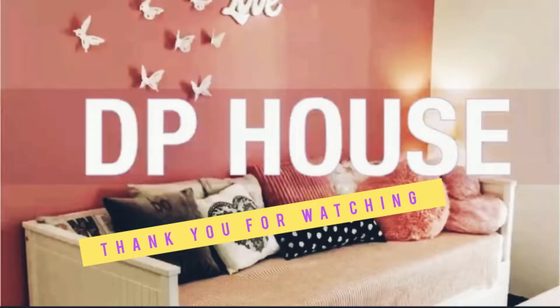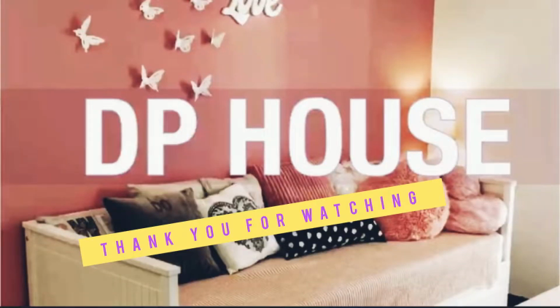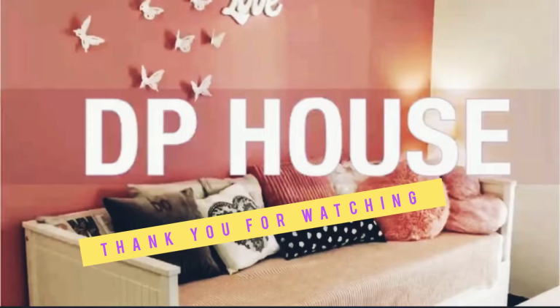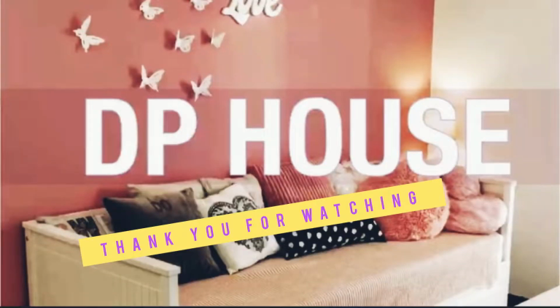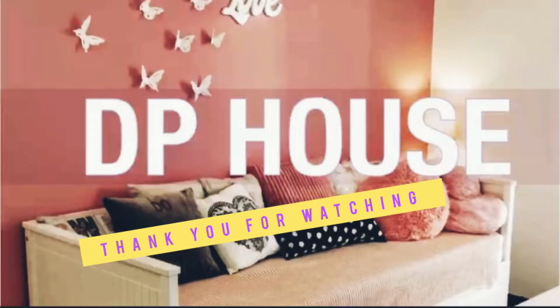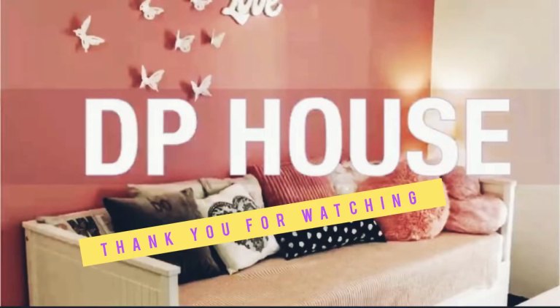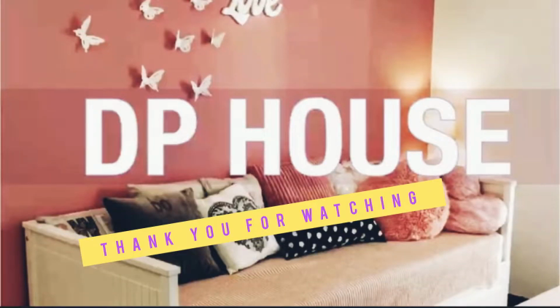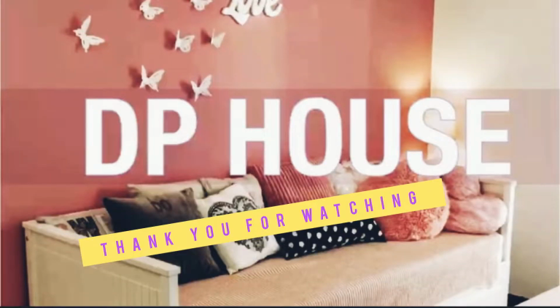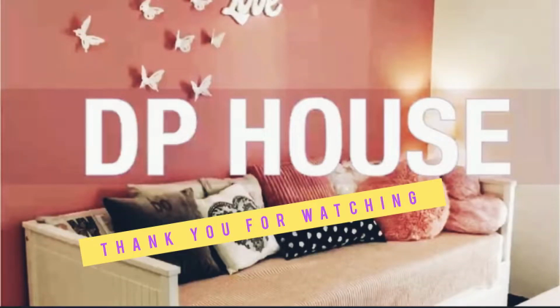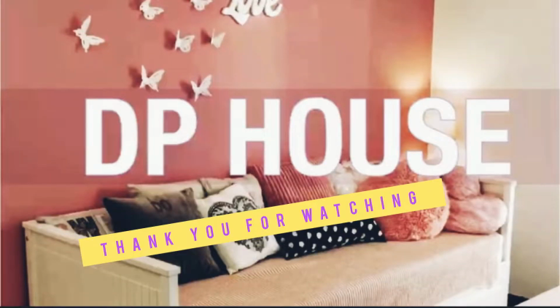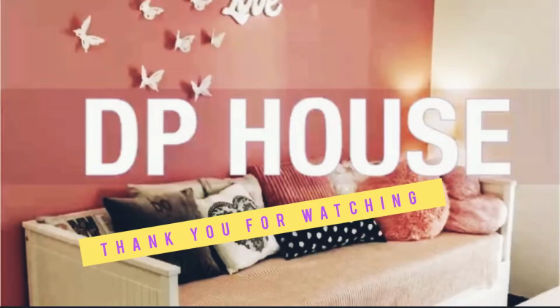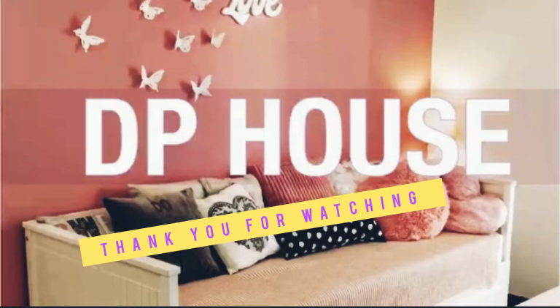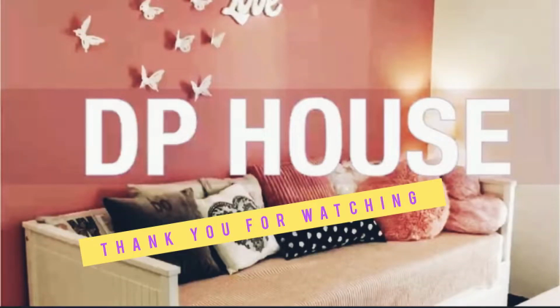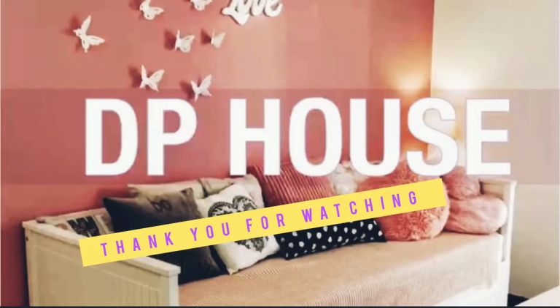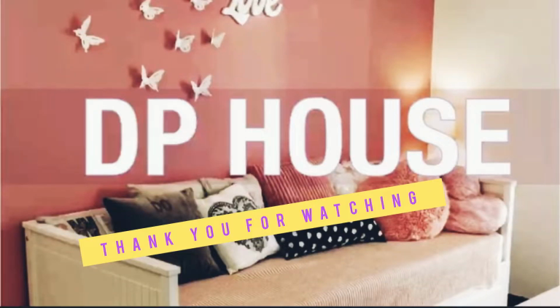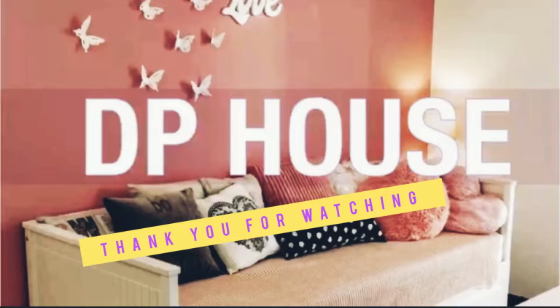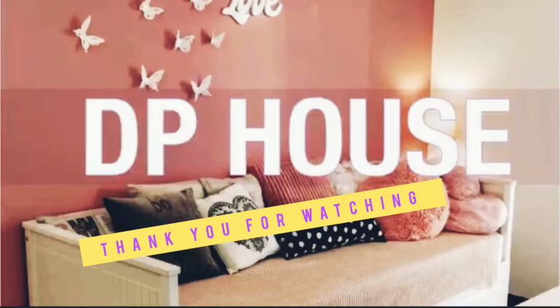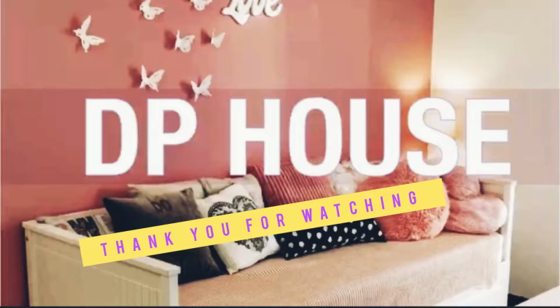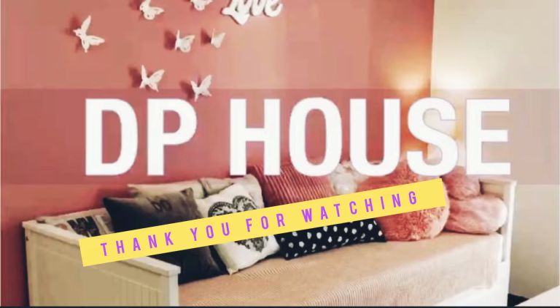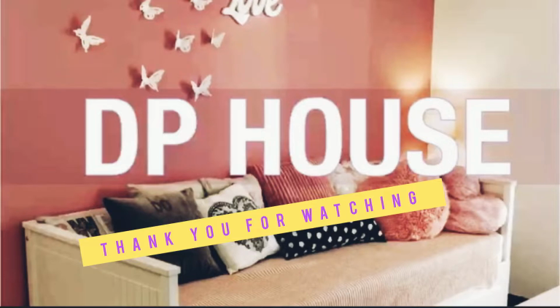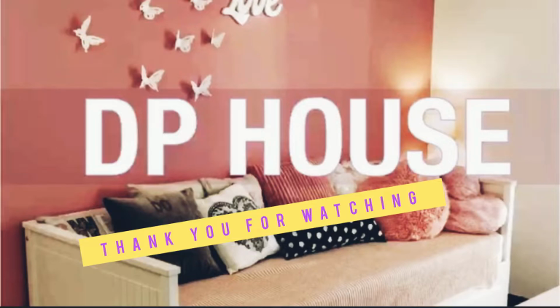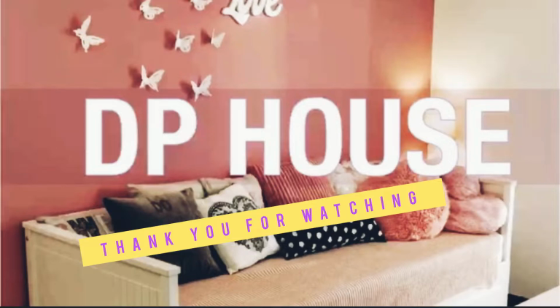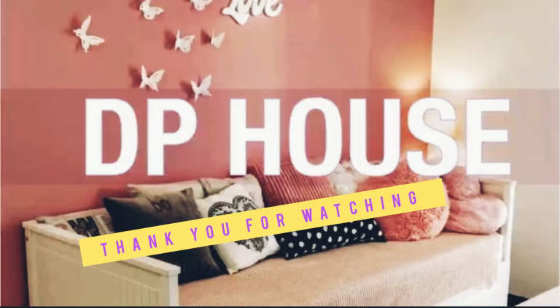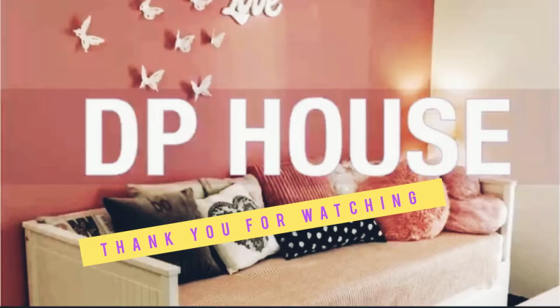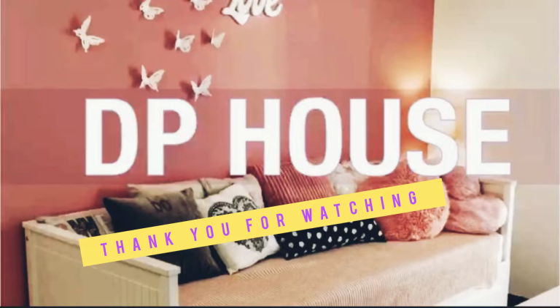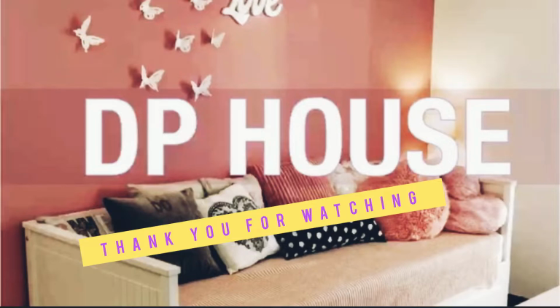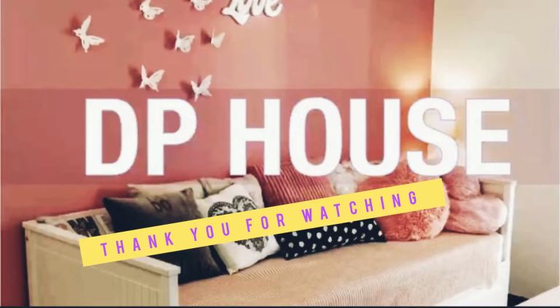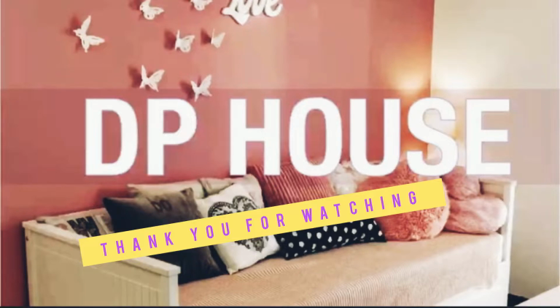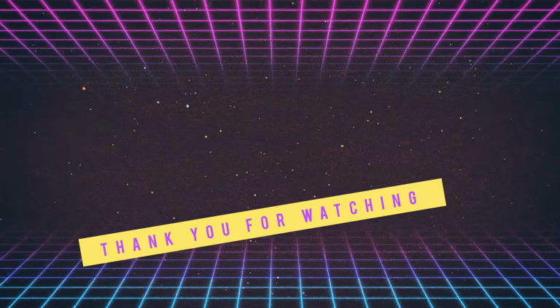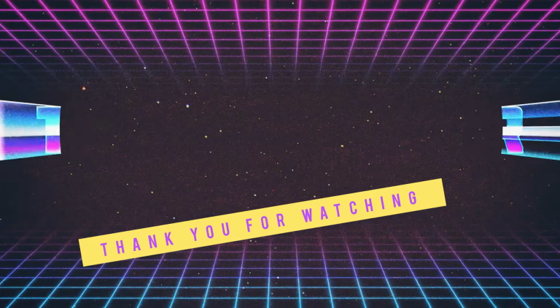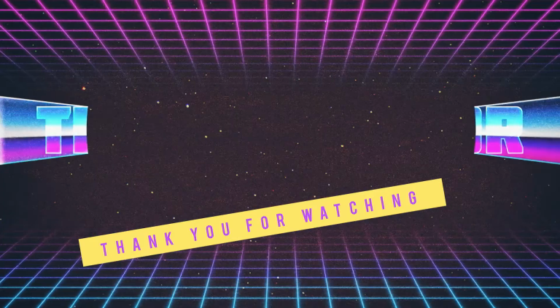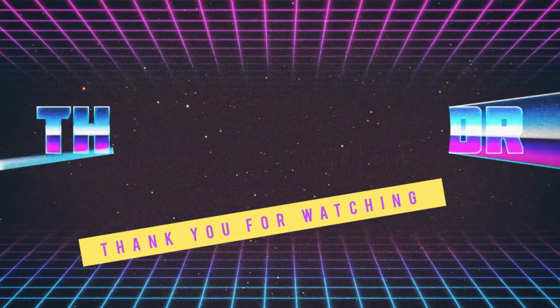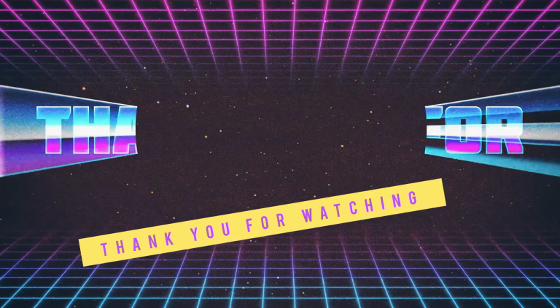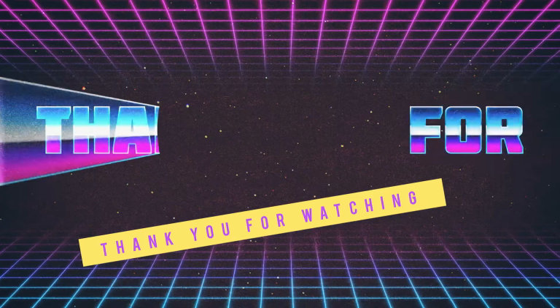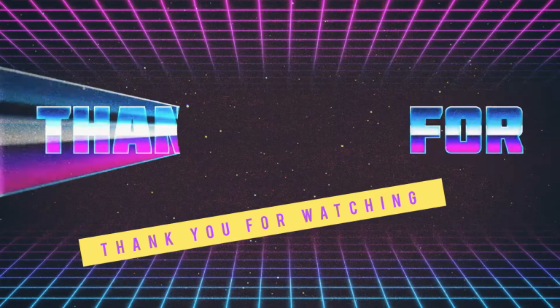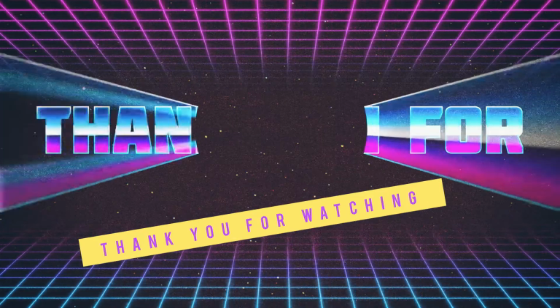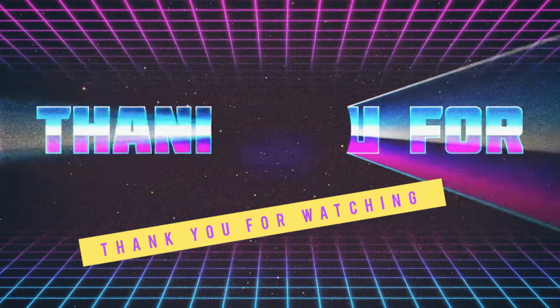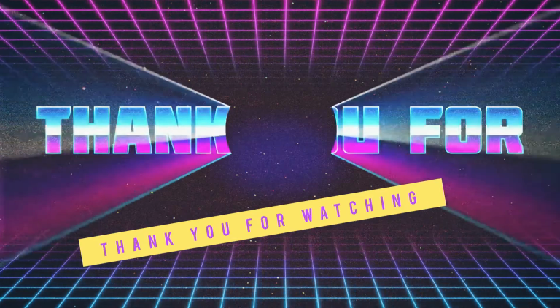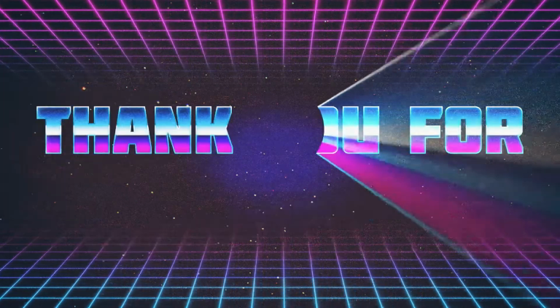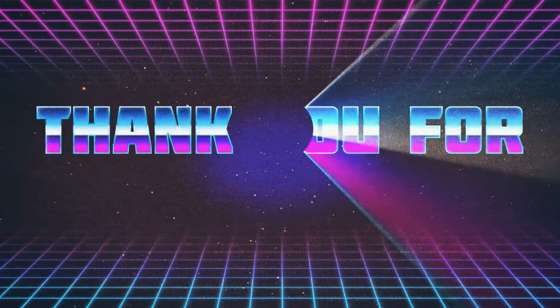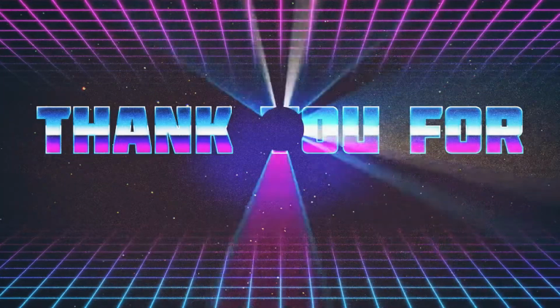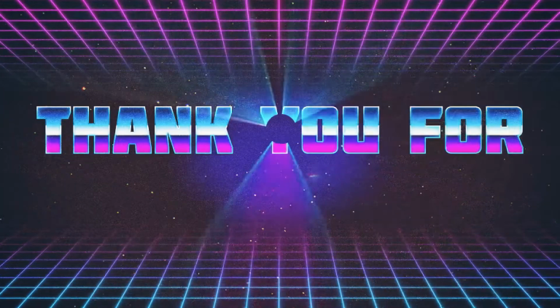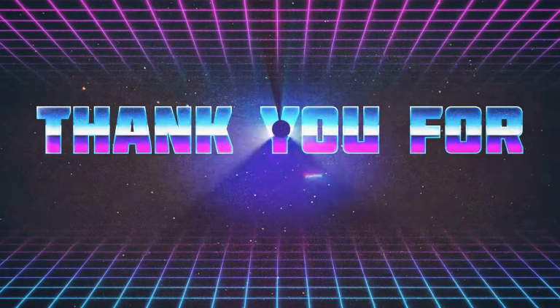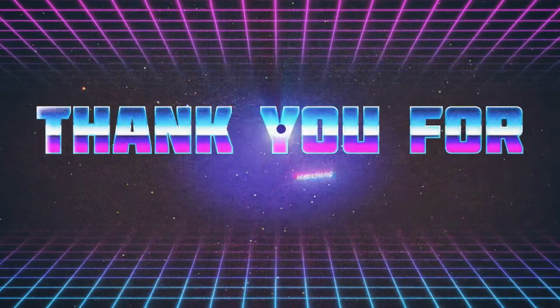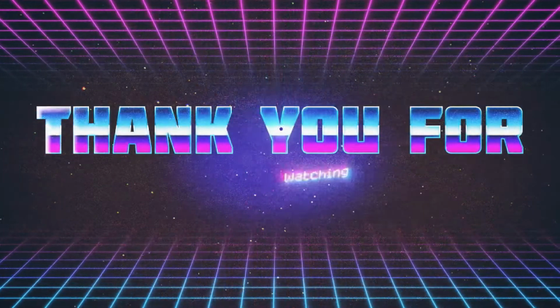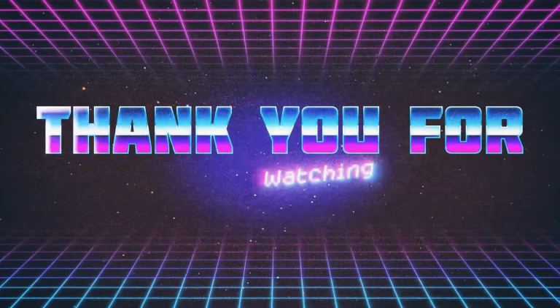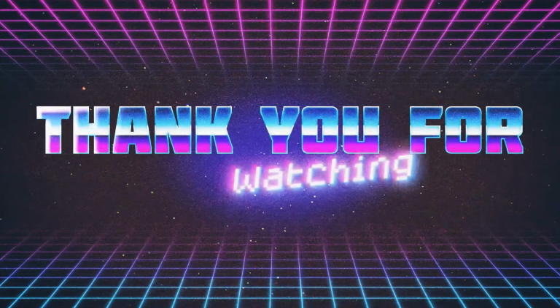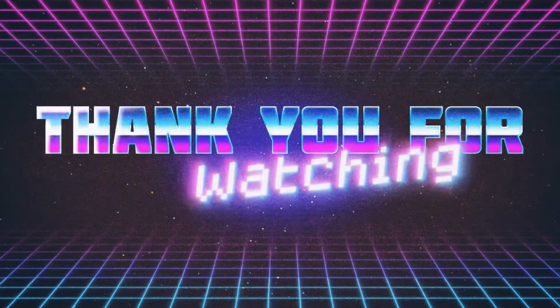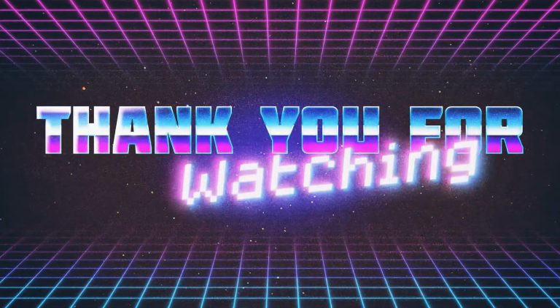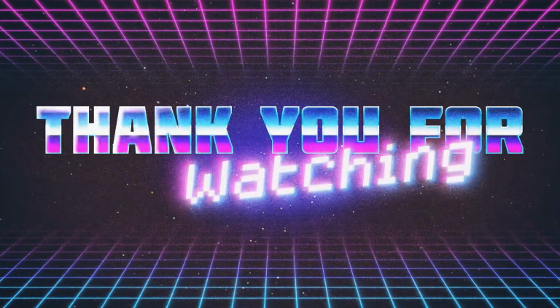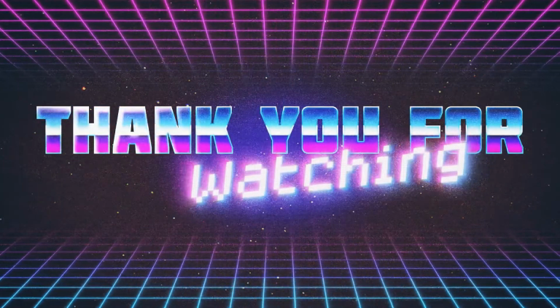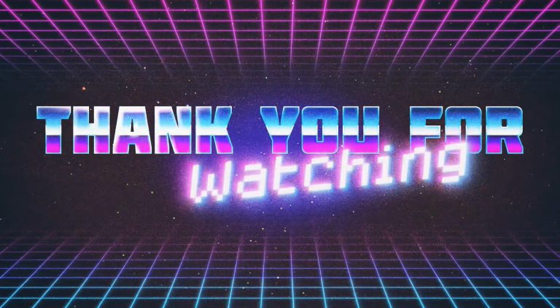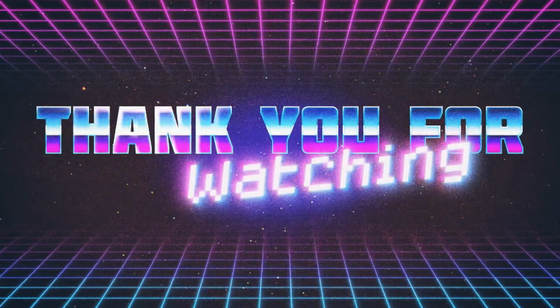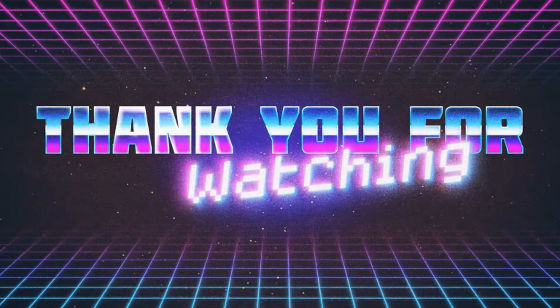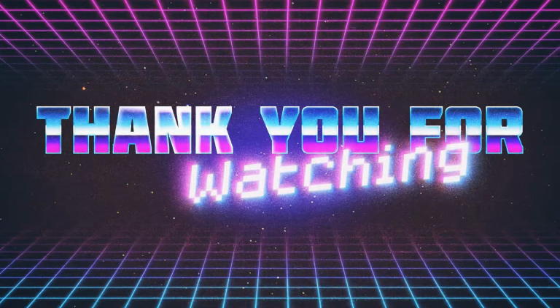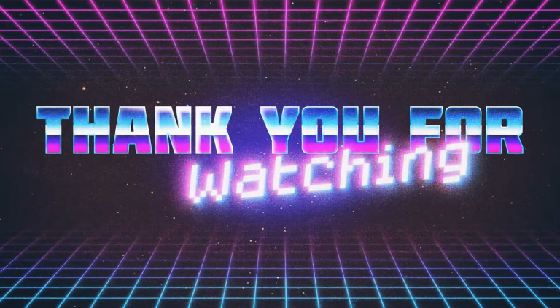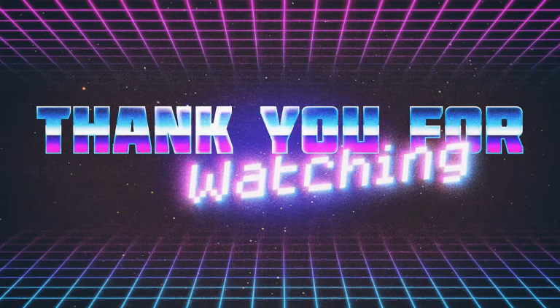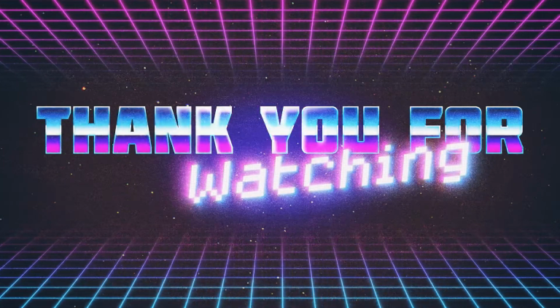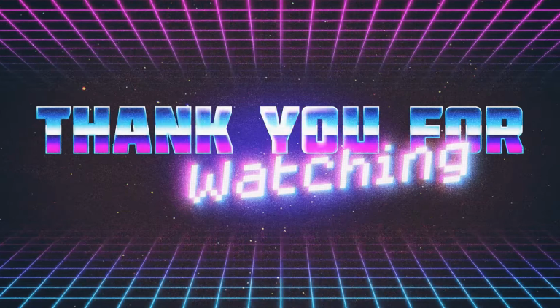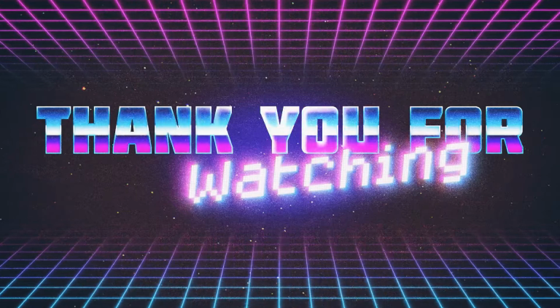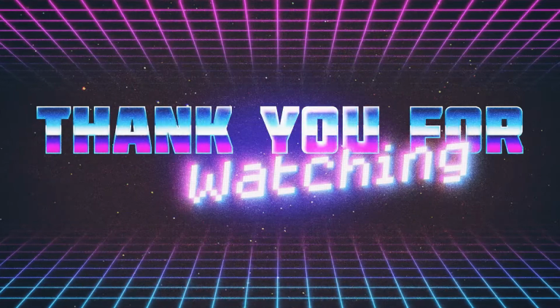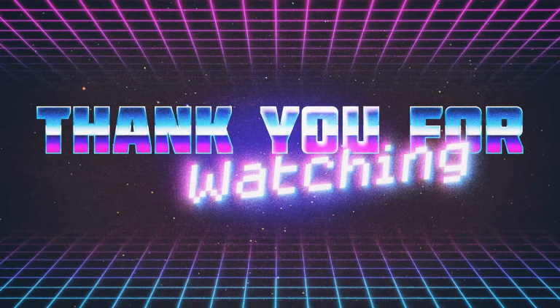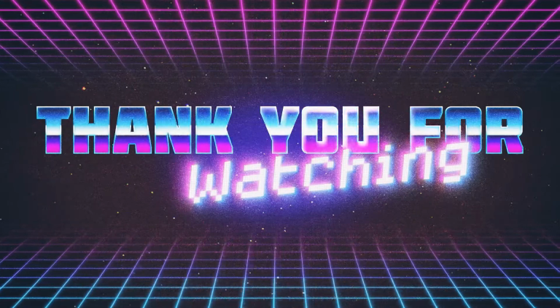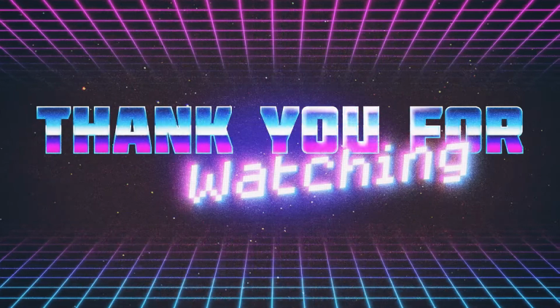Thank you for watching. Thank you for your support on the channel. Thank you for watching, bye.